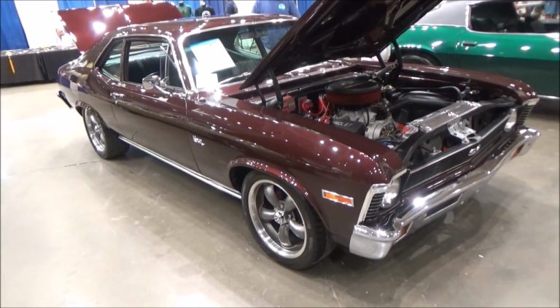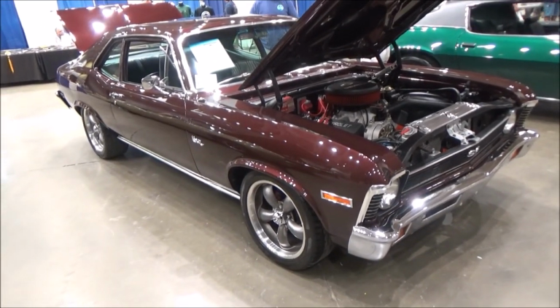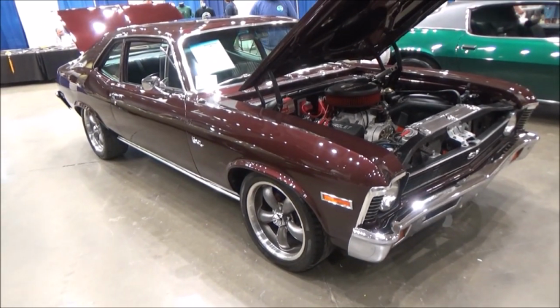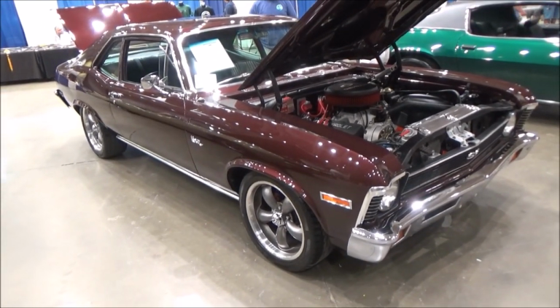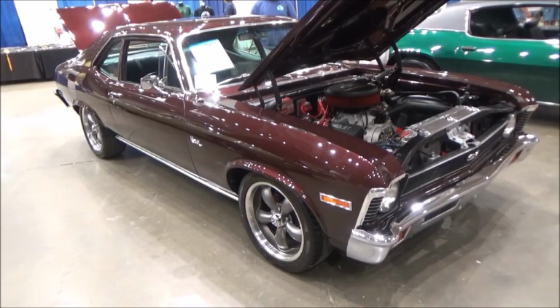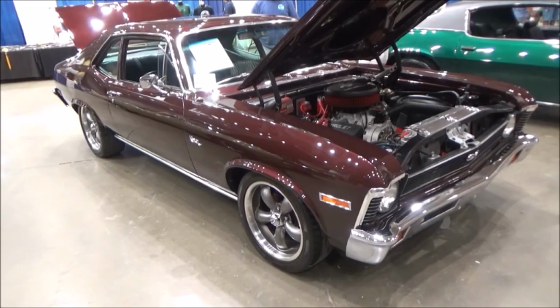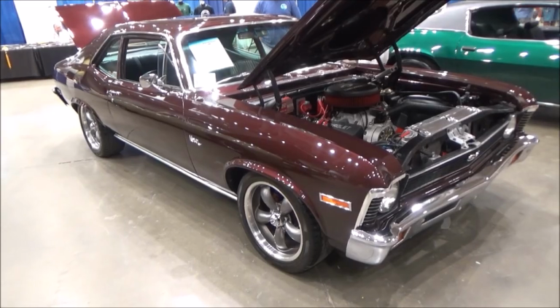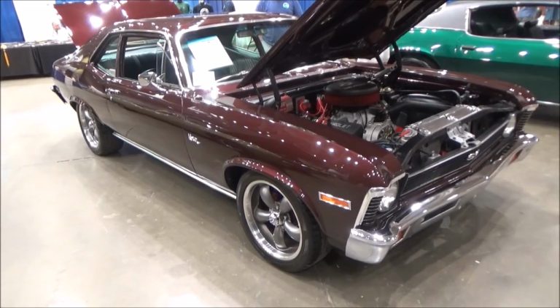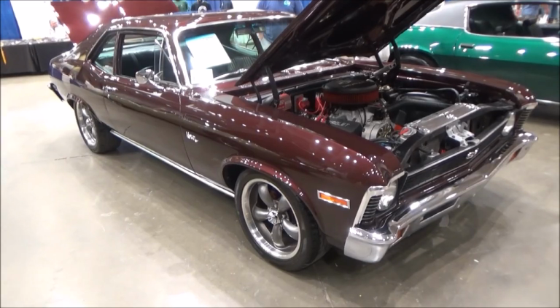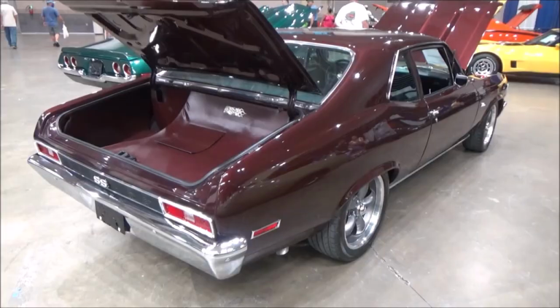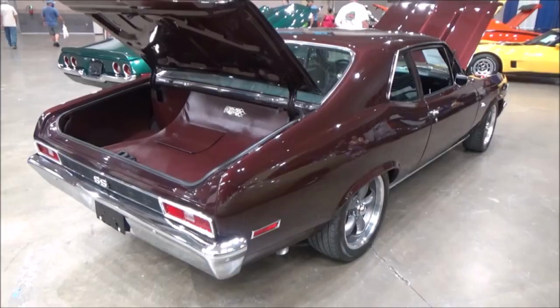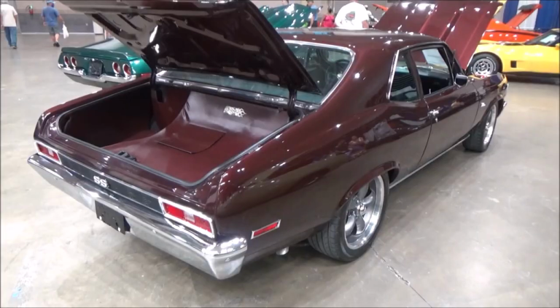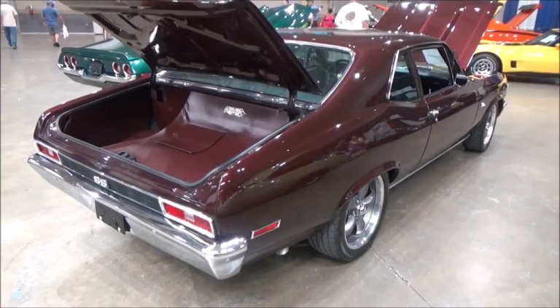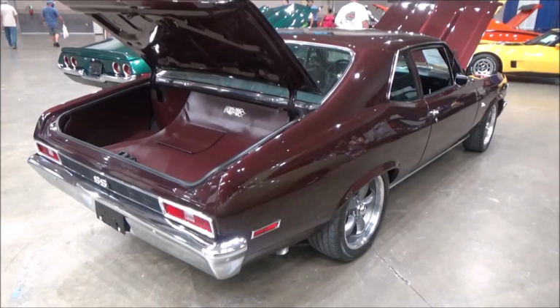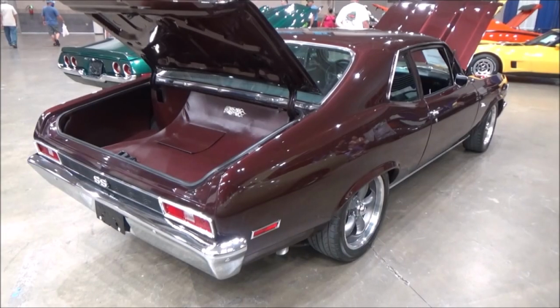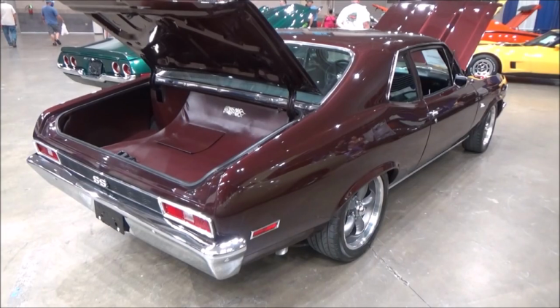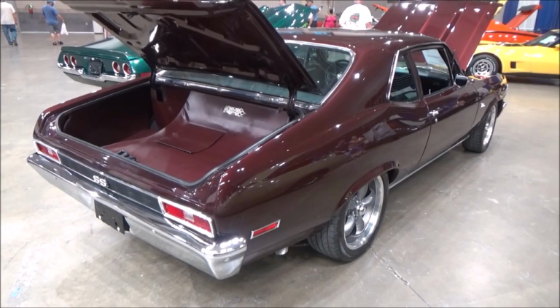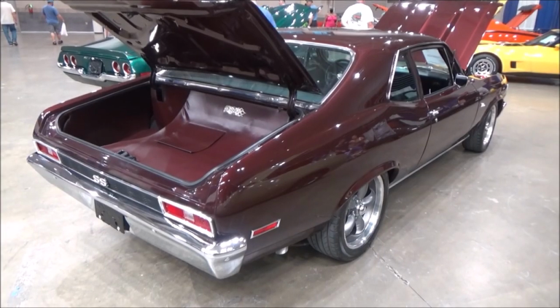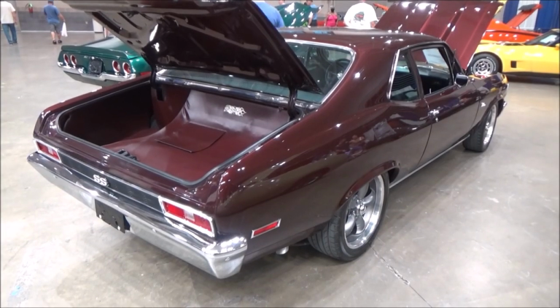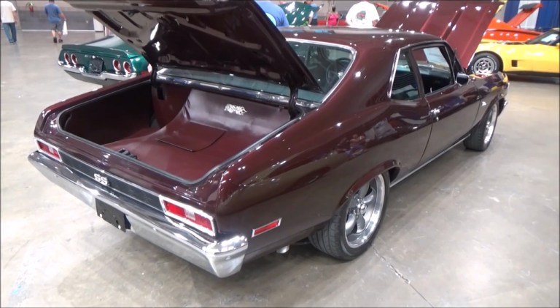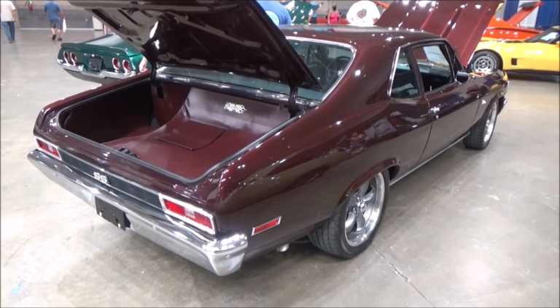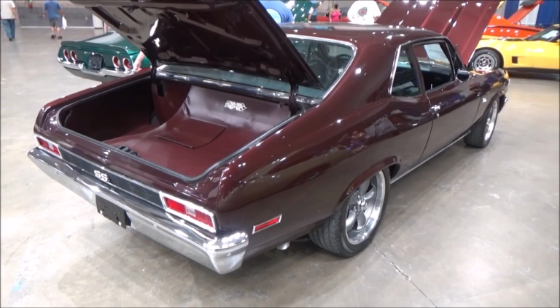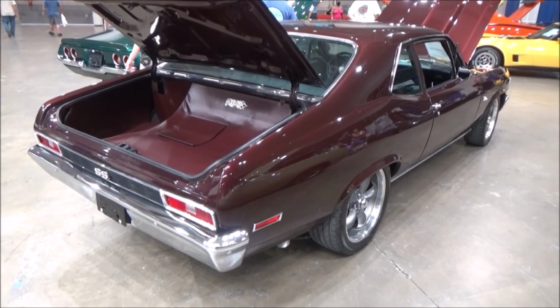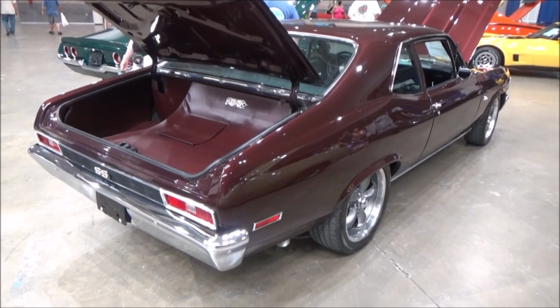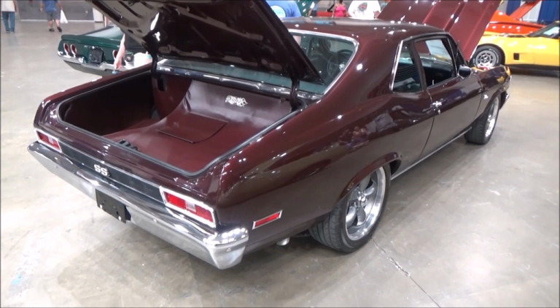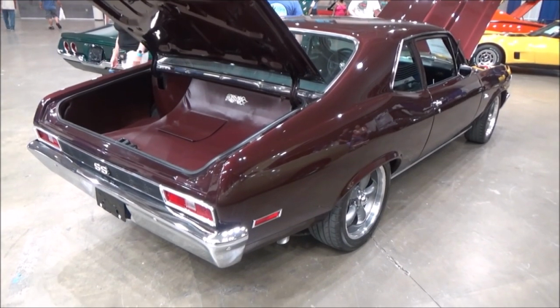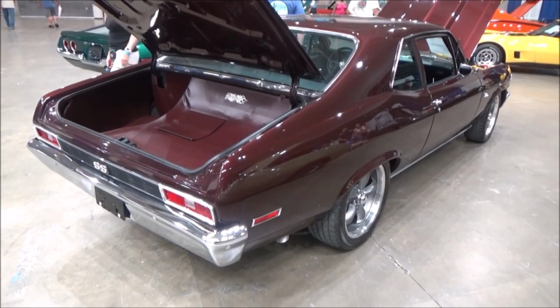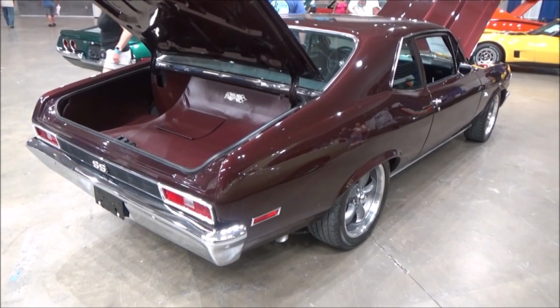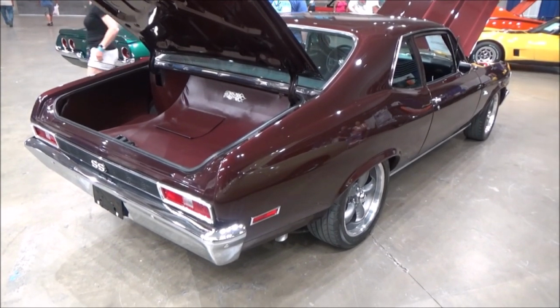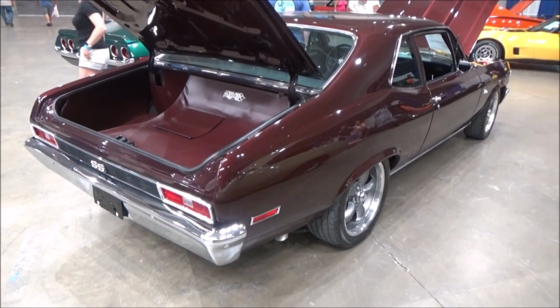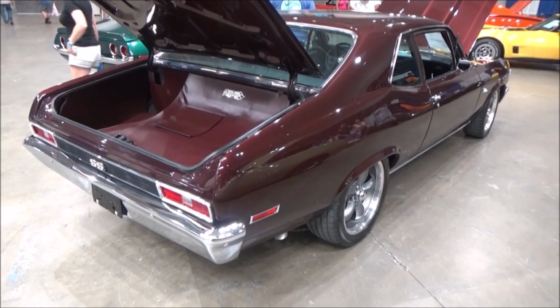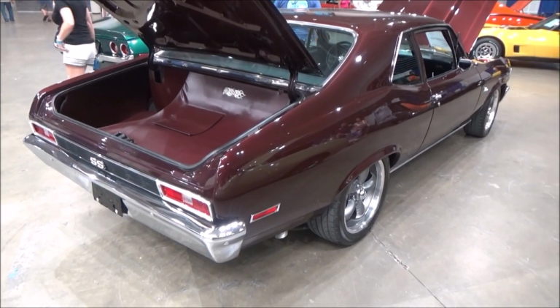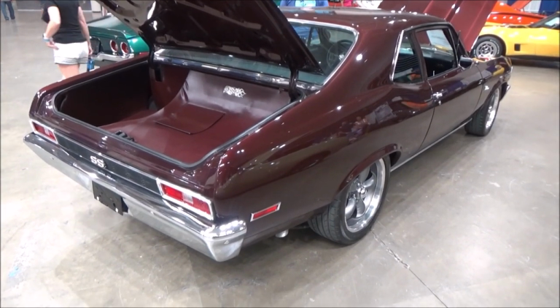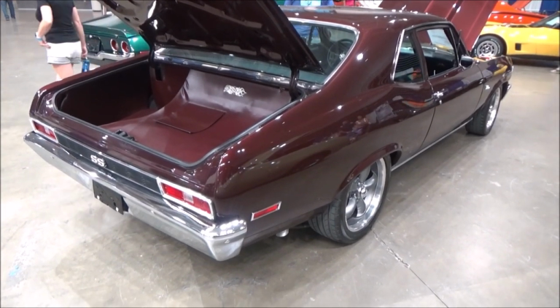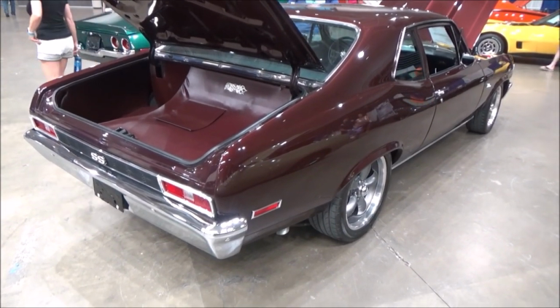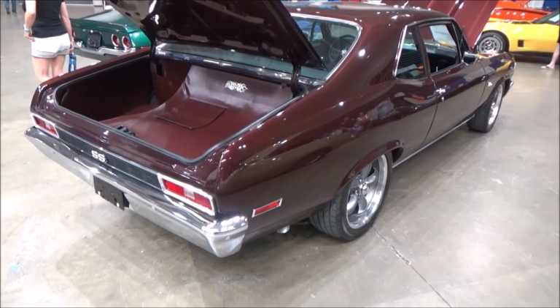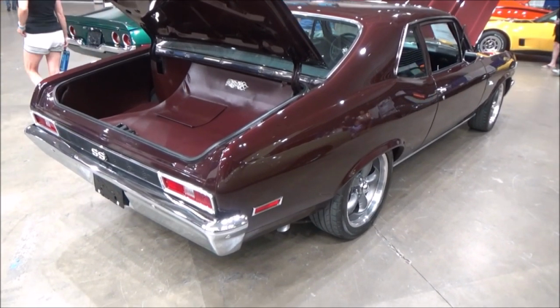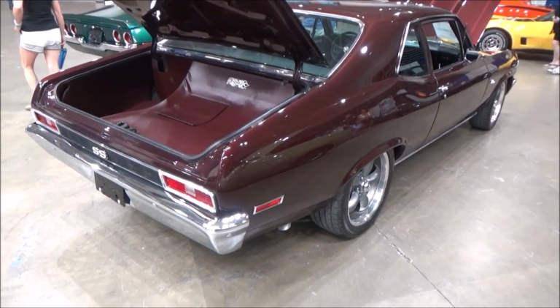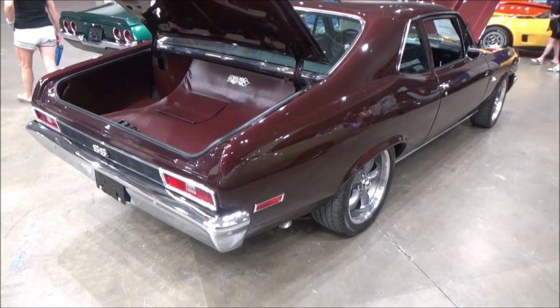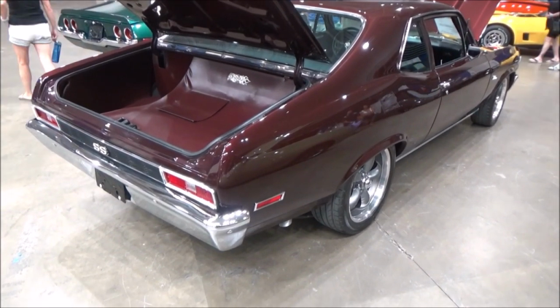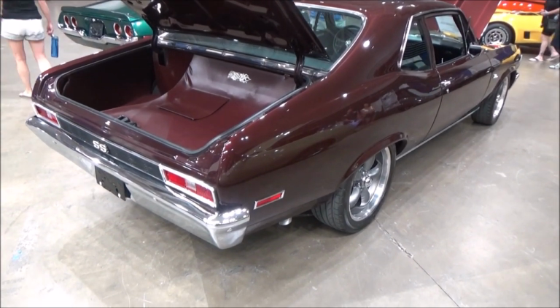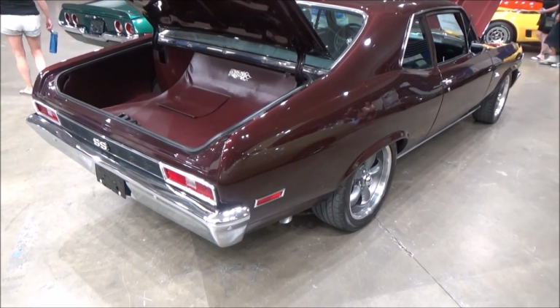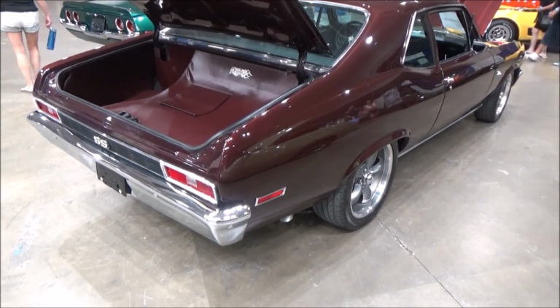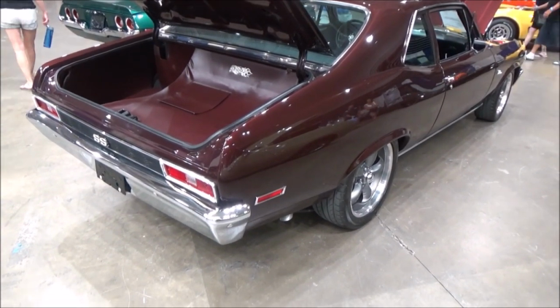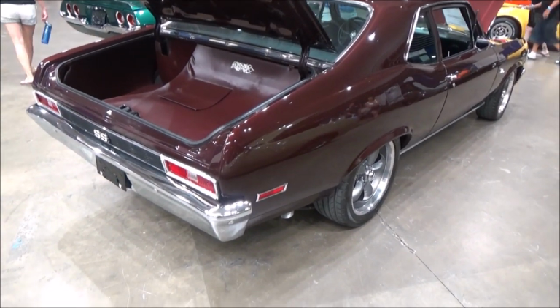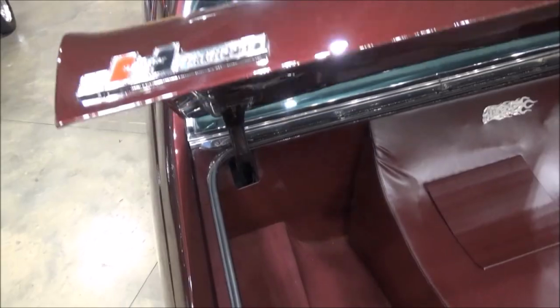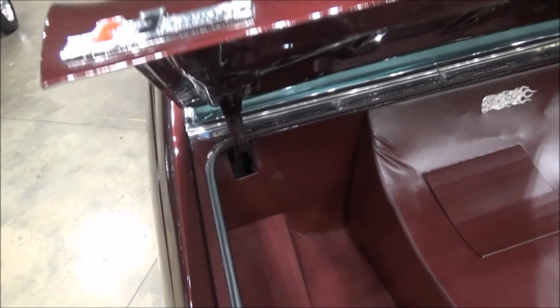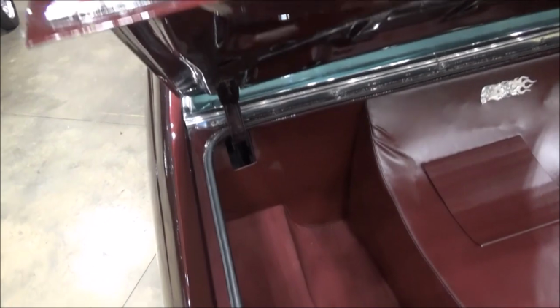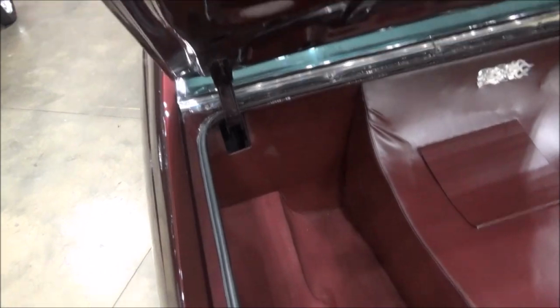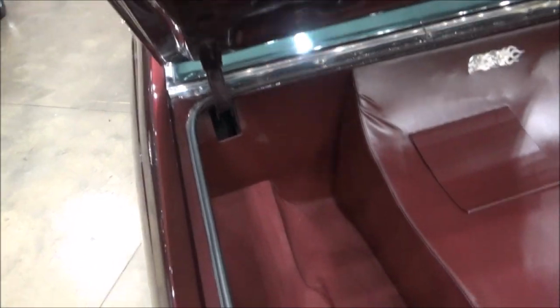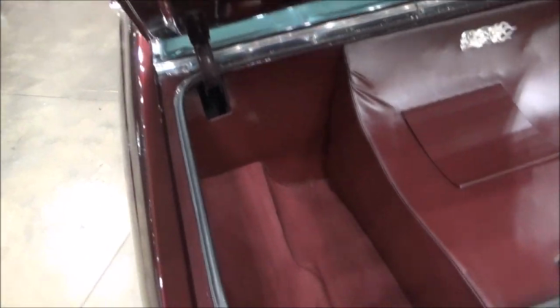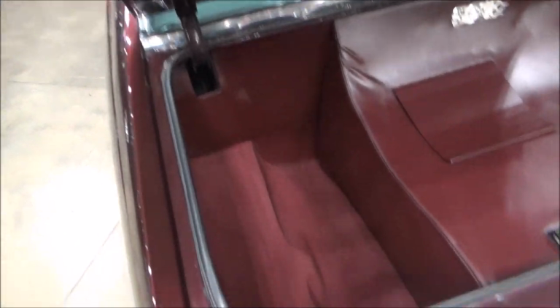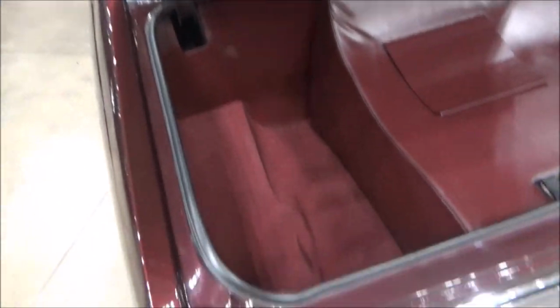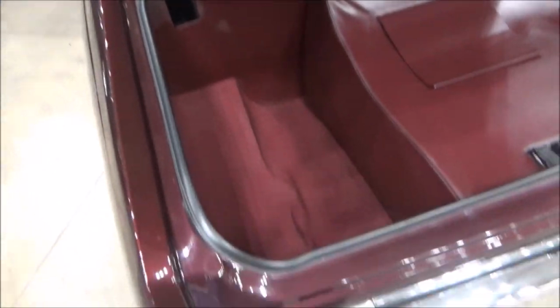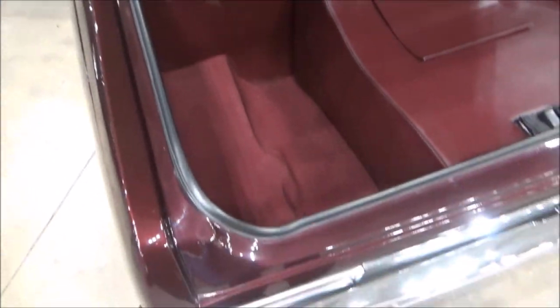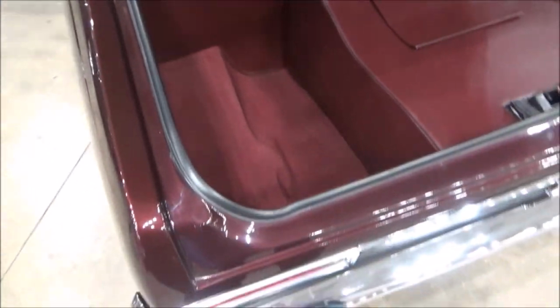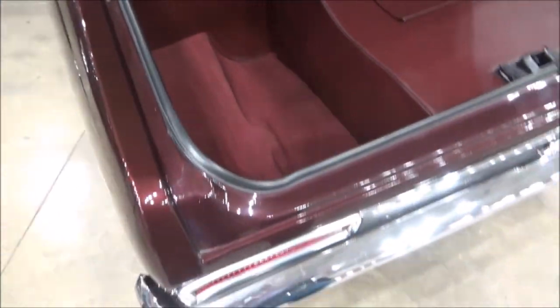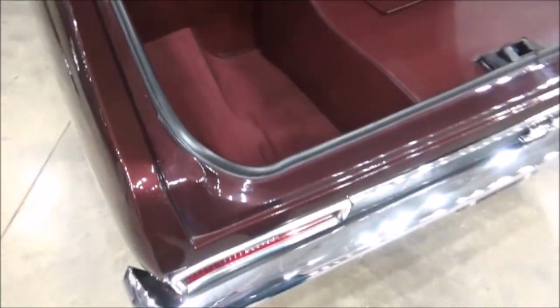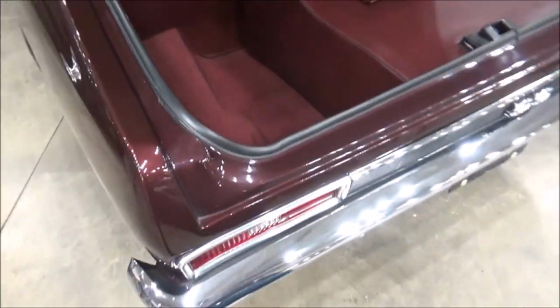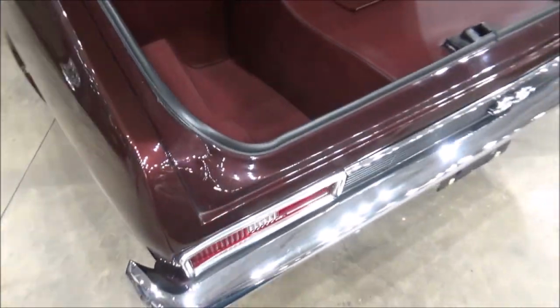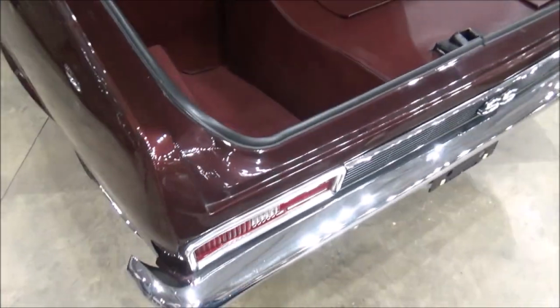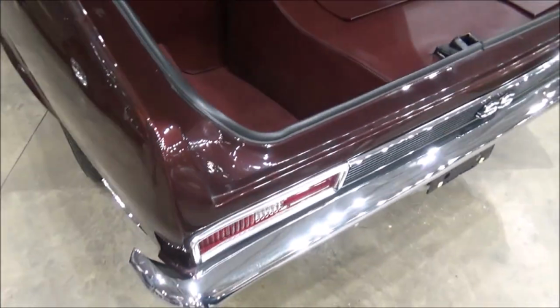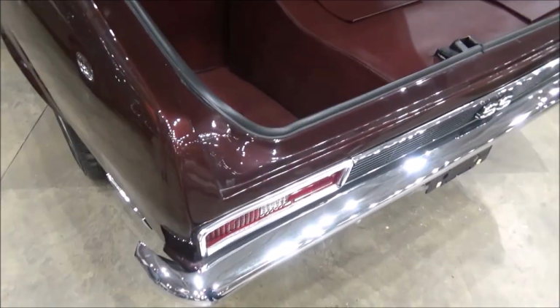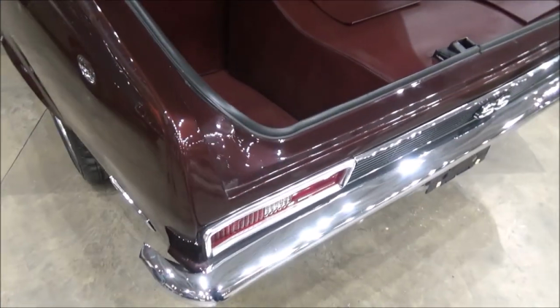All around, a nice car. The seller's asking price is $42,900.